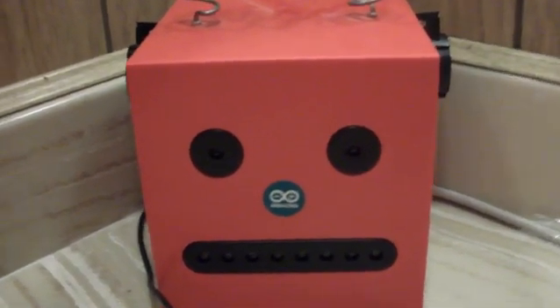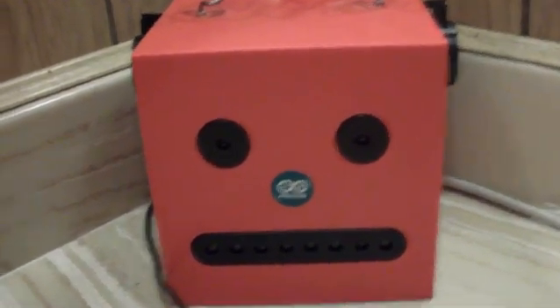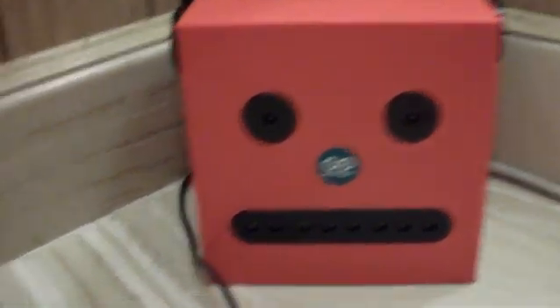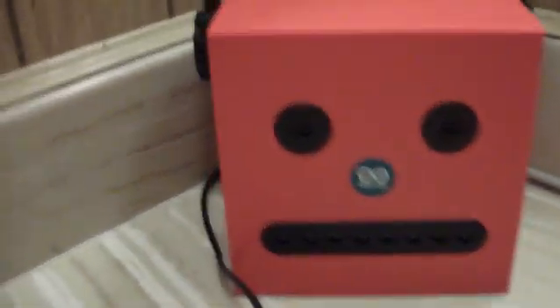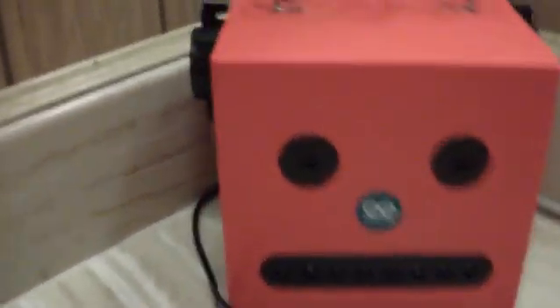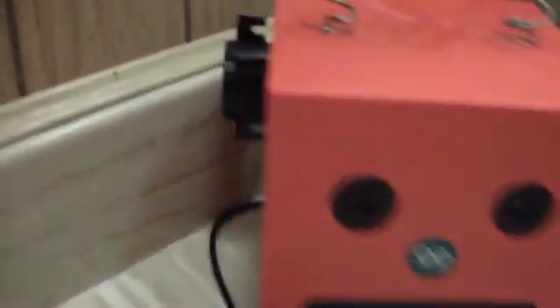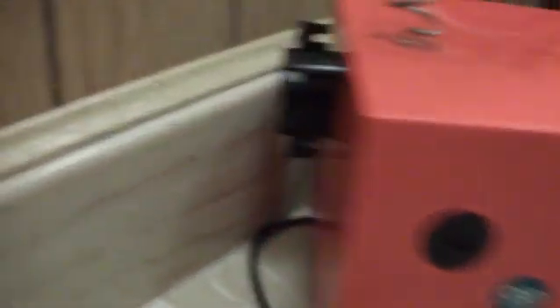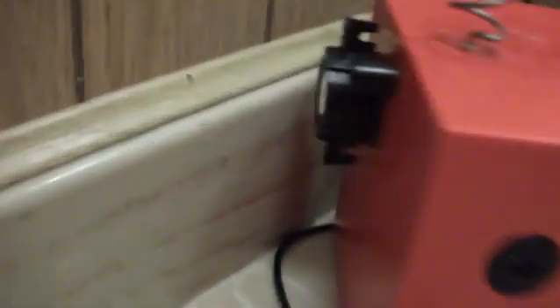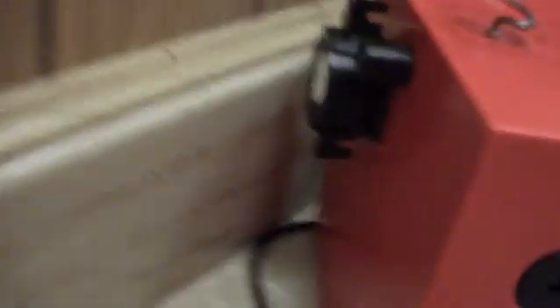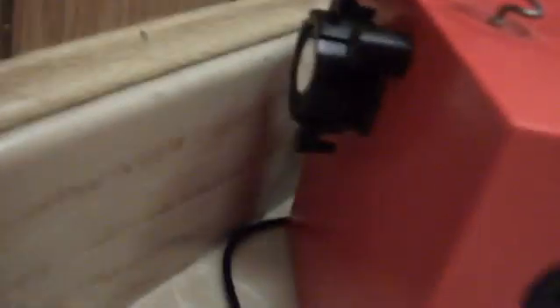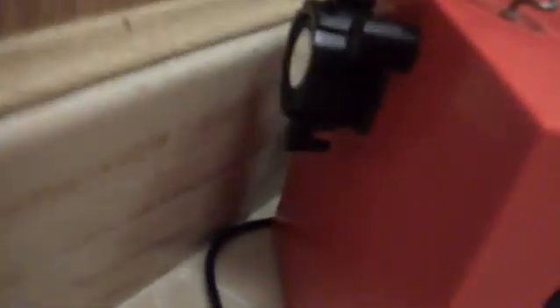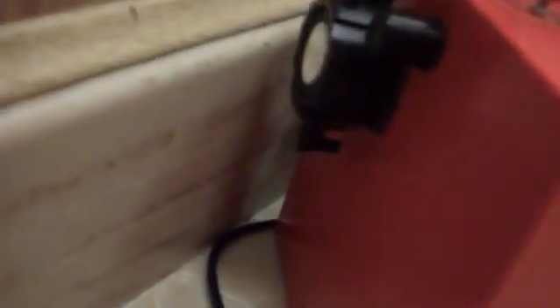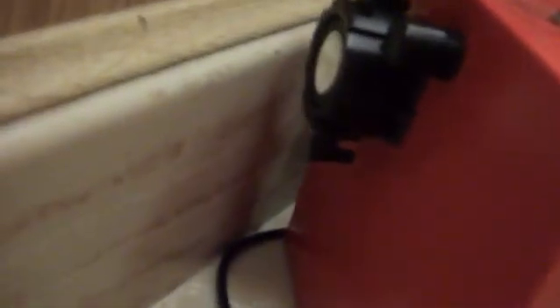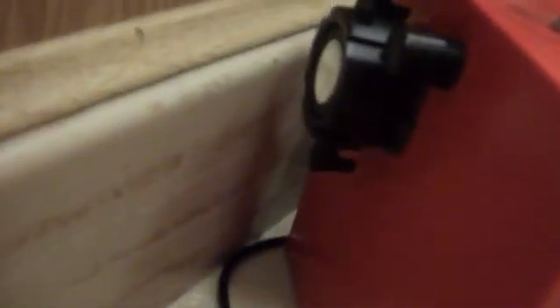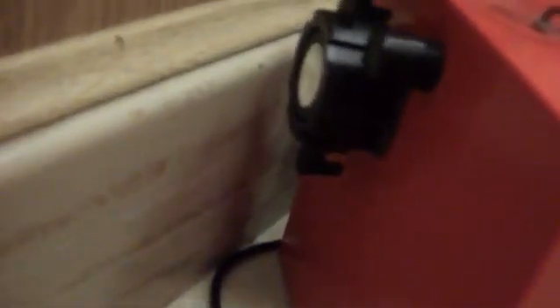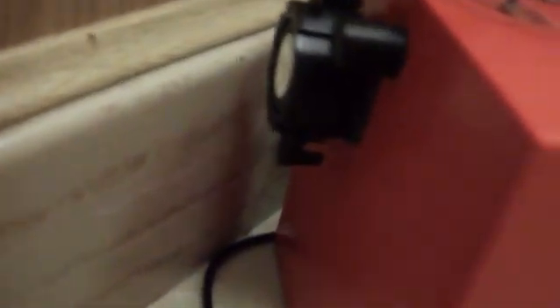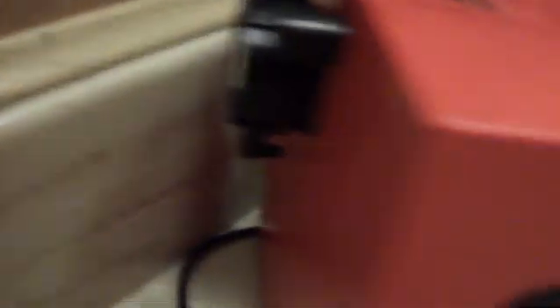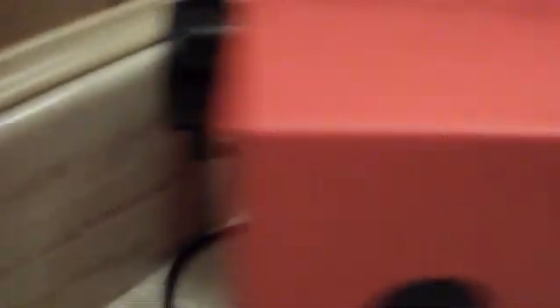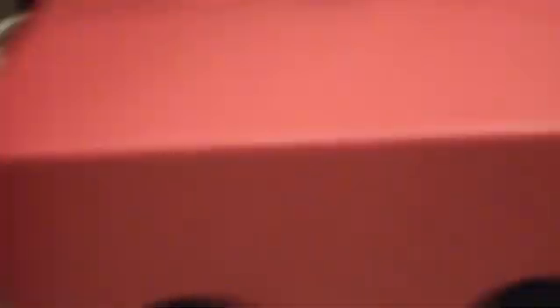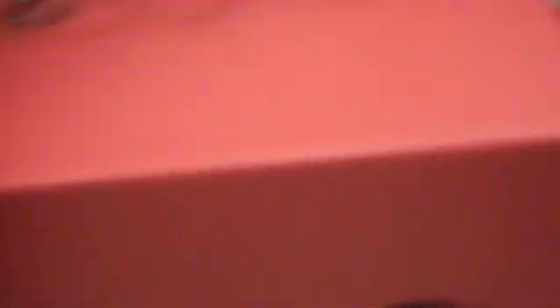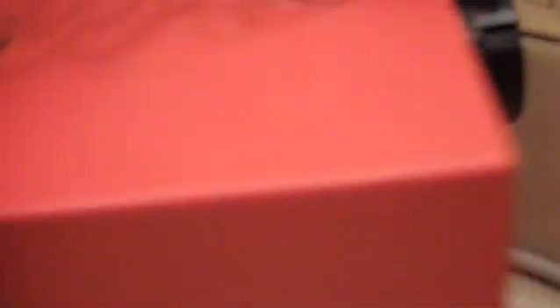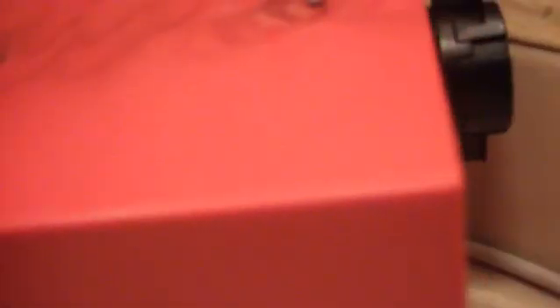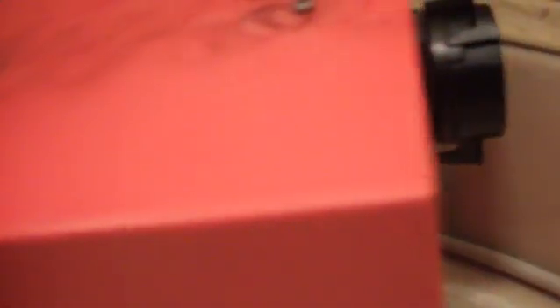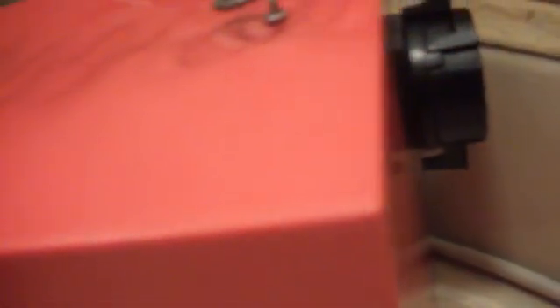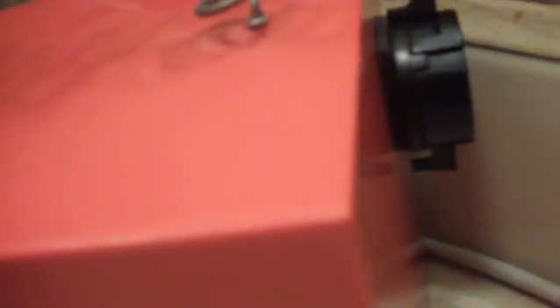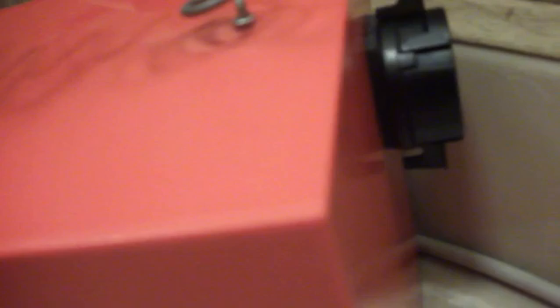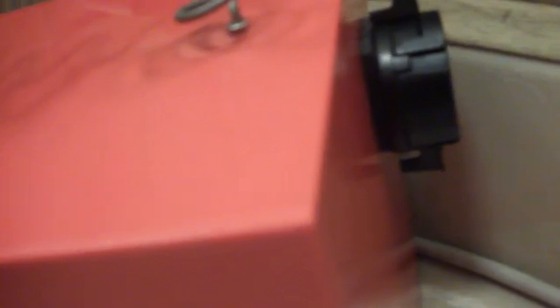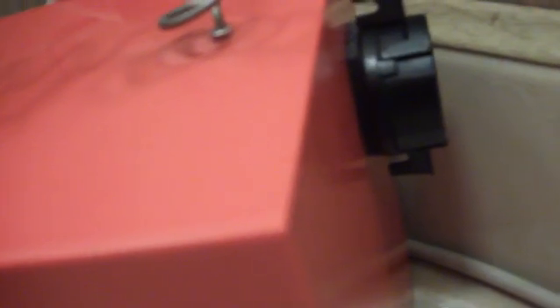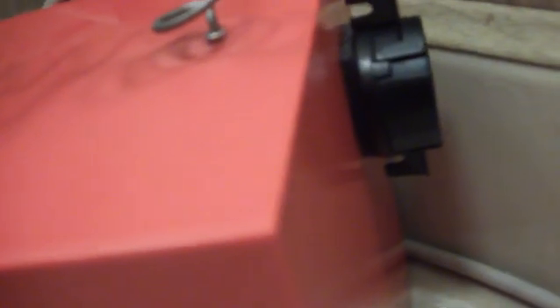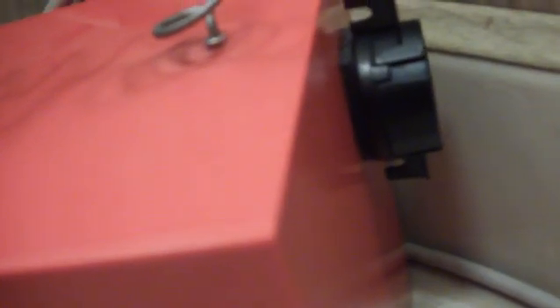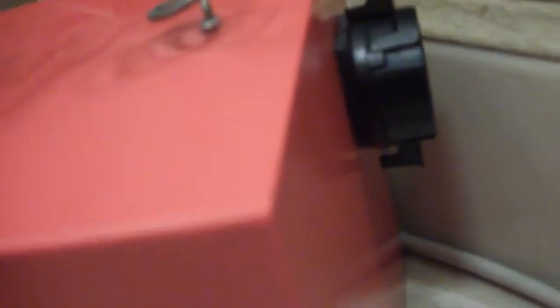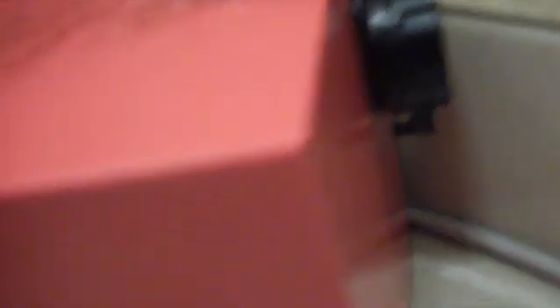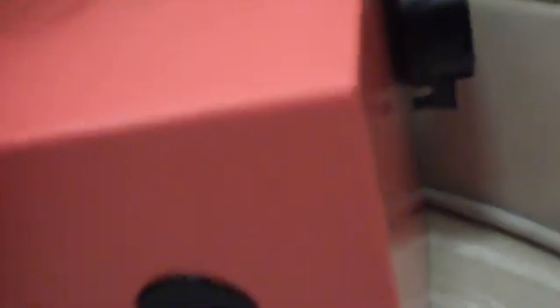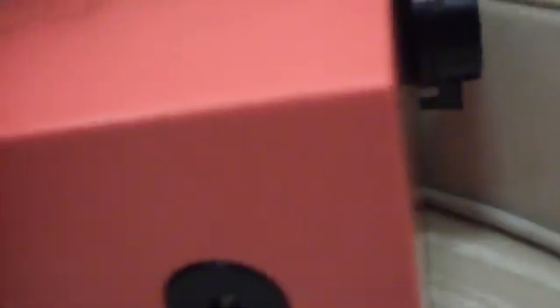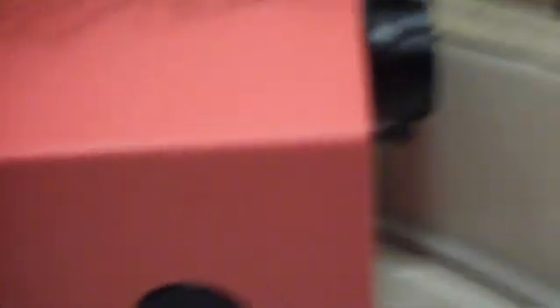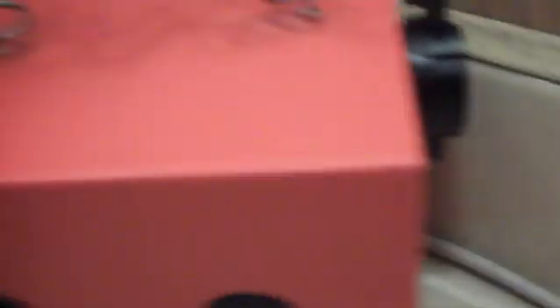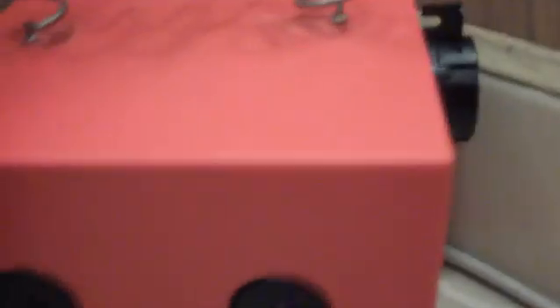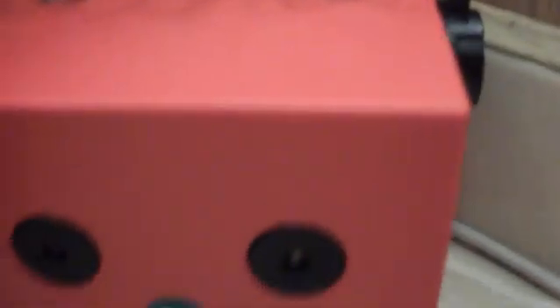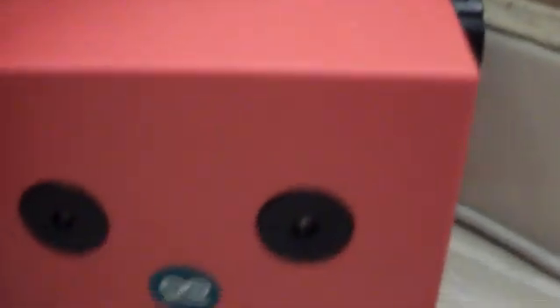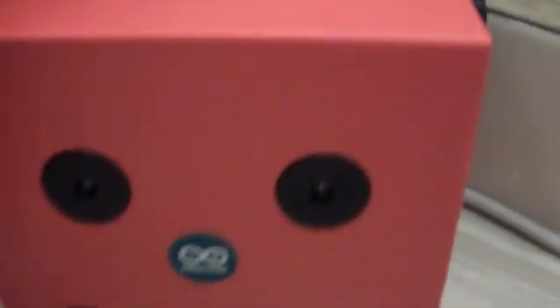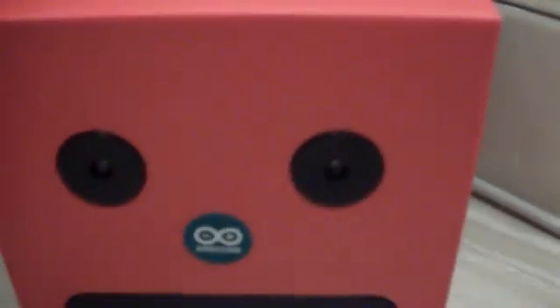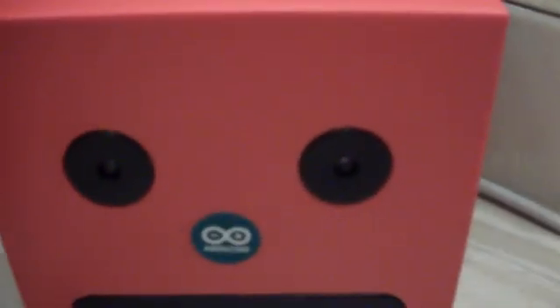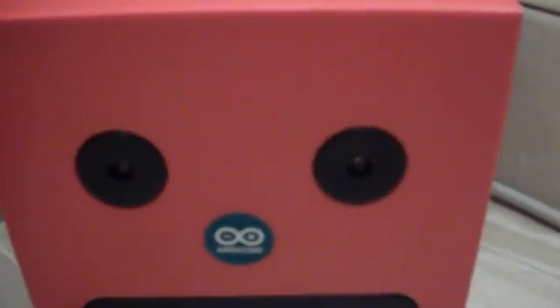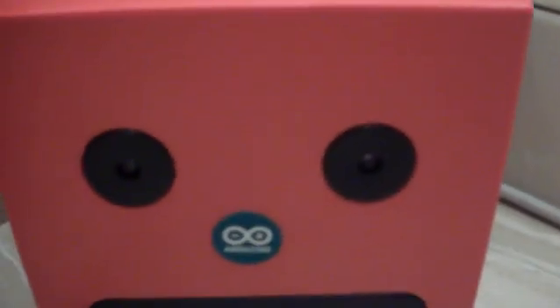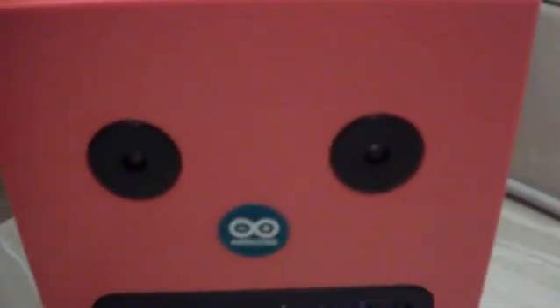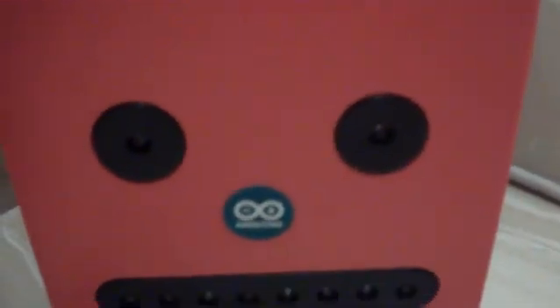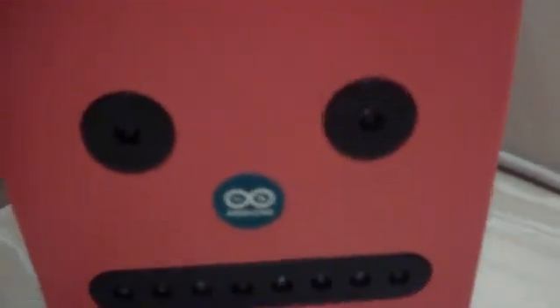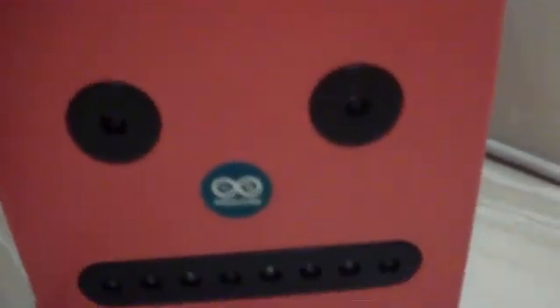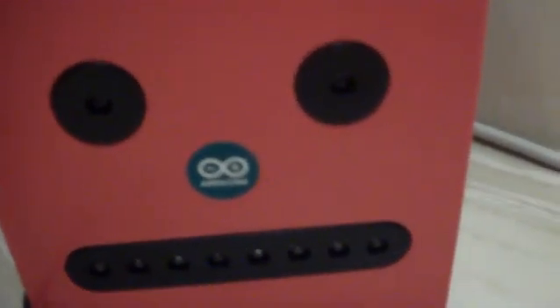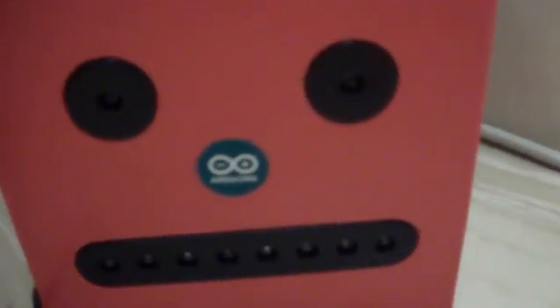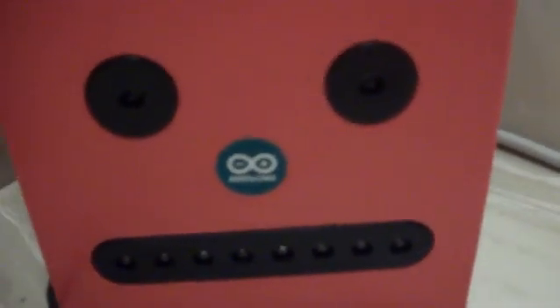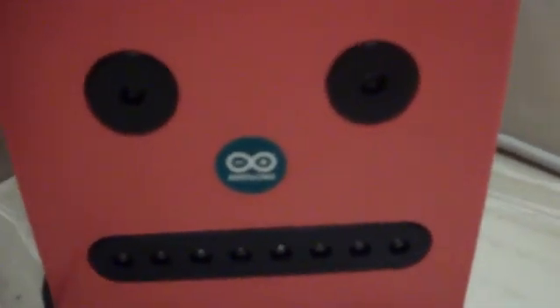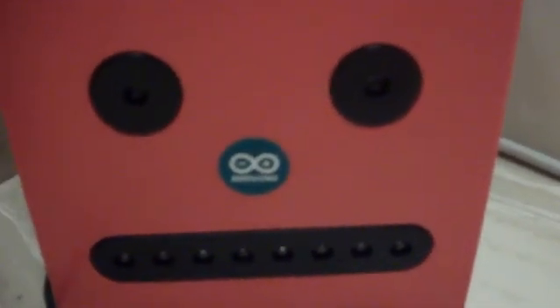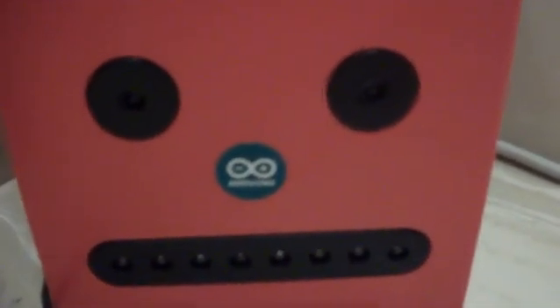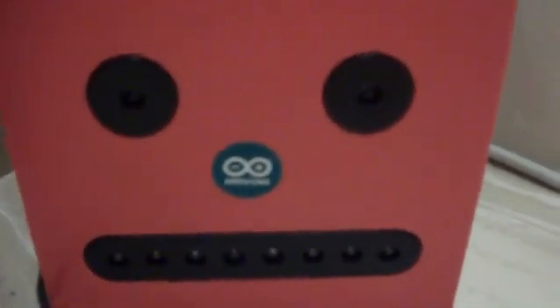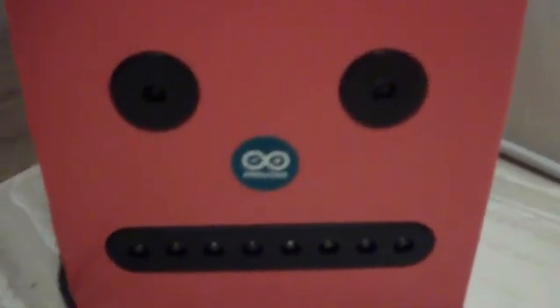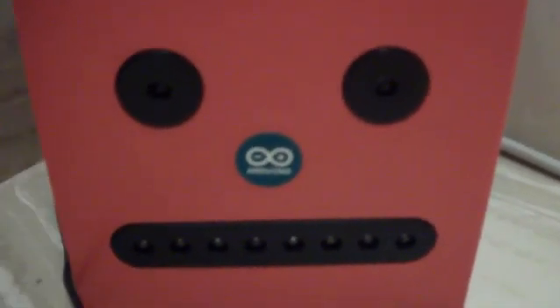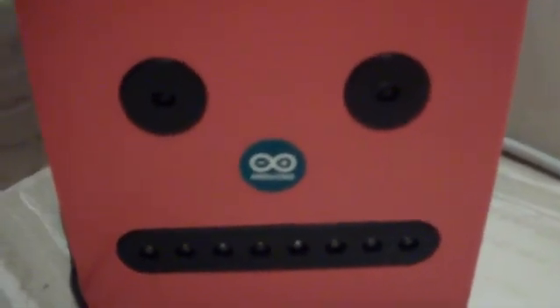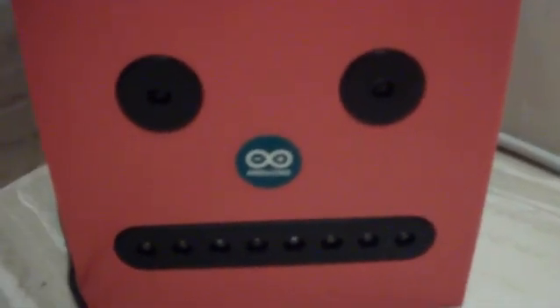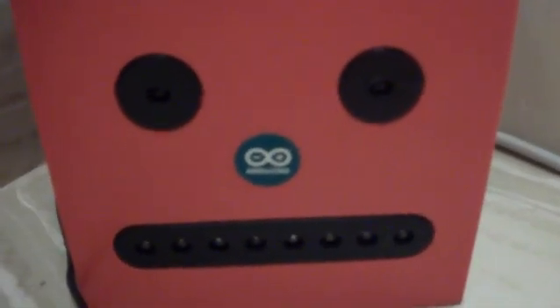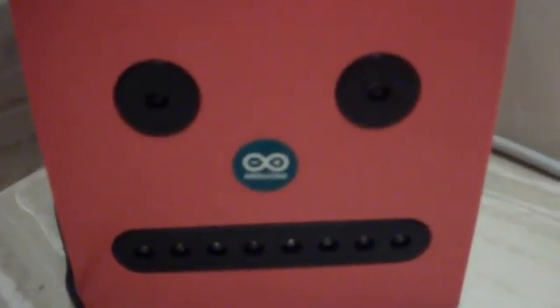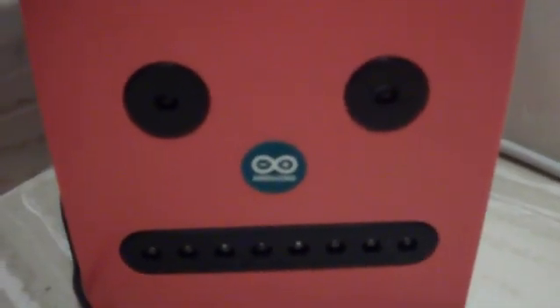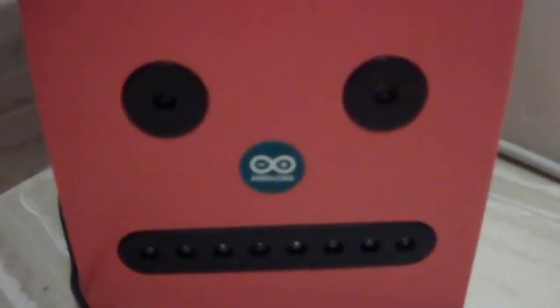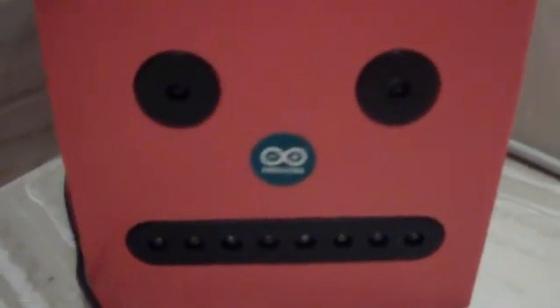It's got speakers for ears on the side so that it can talk. It's using an Adafruit wave shield to talk.